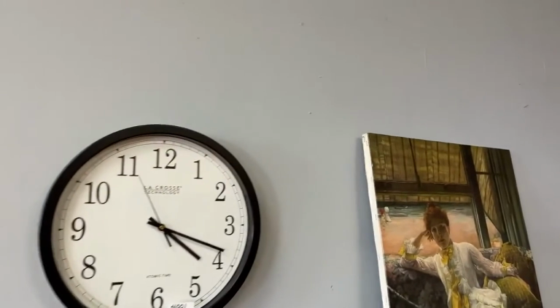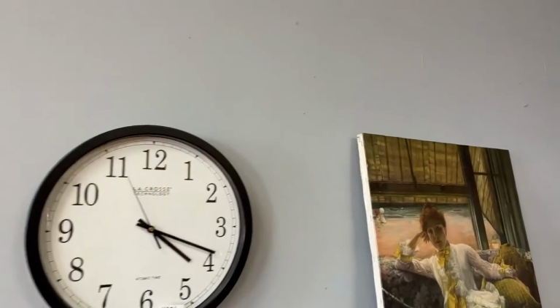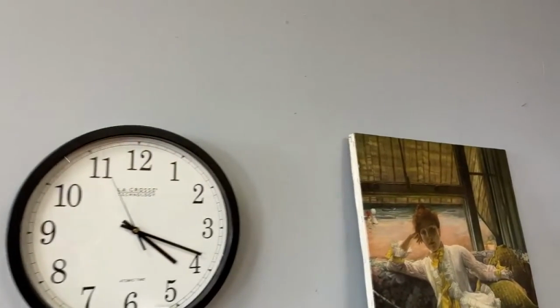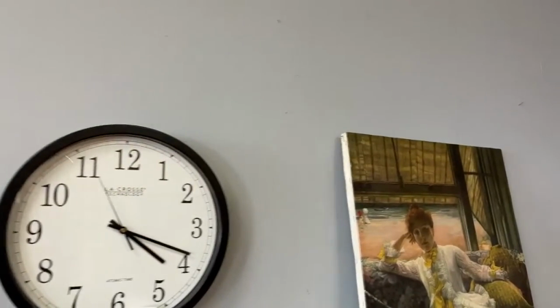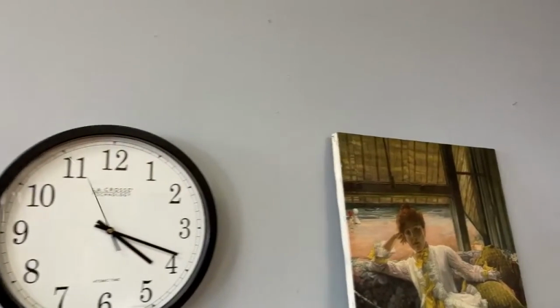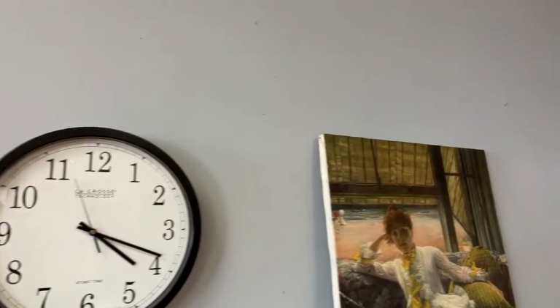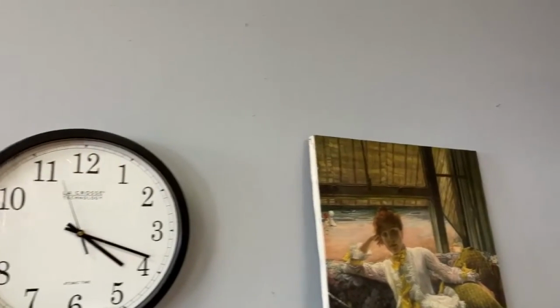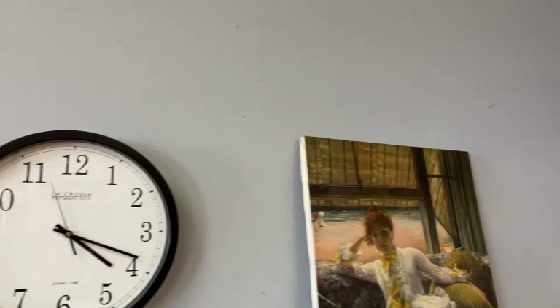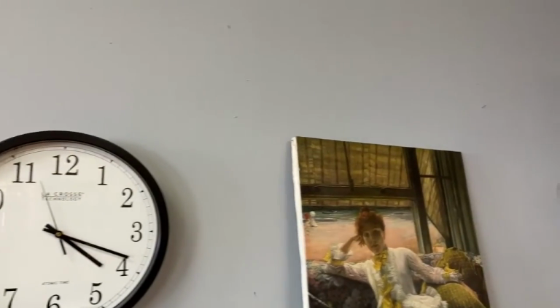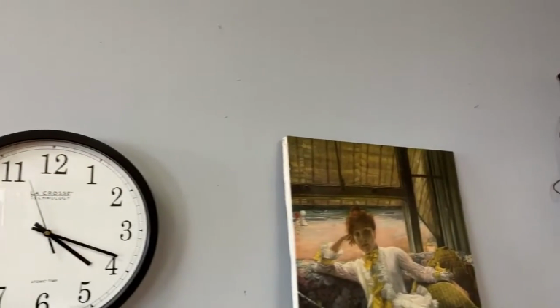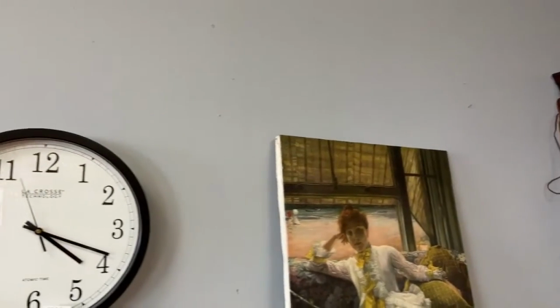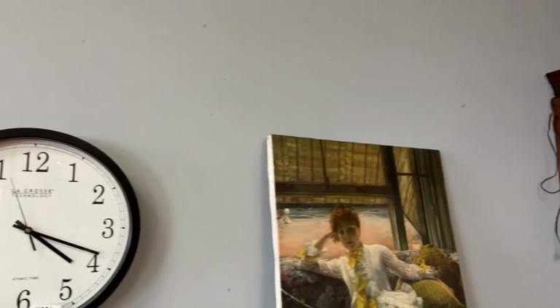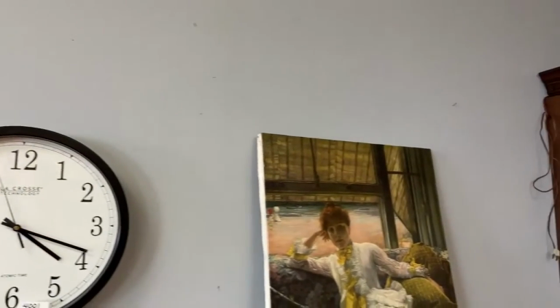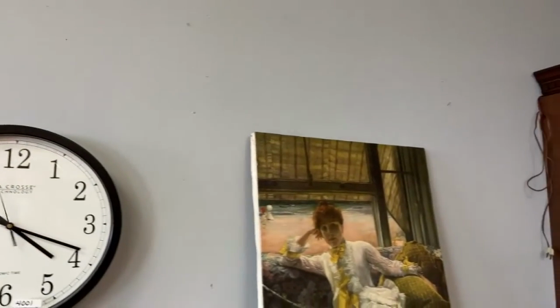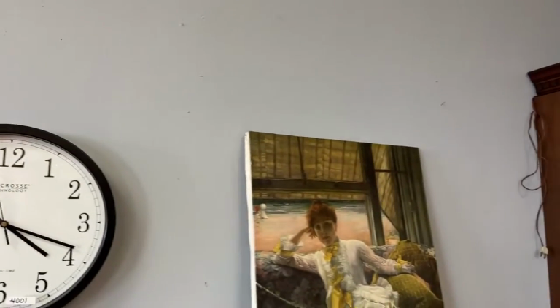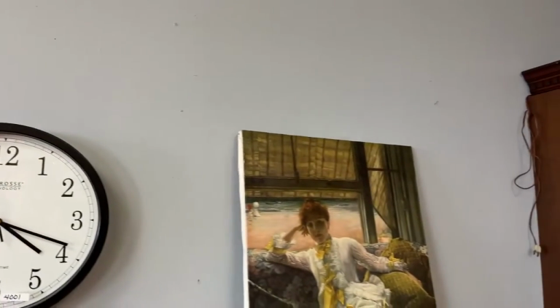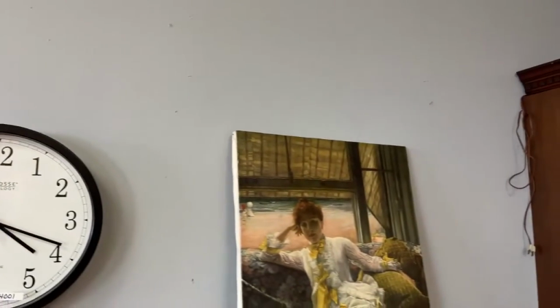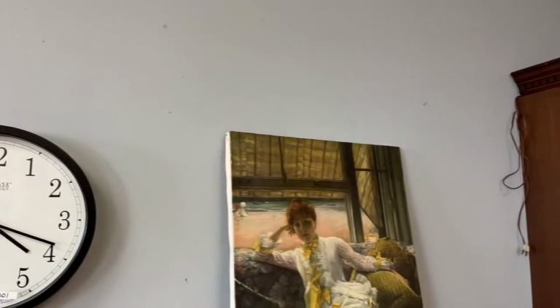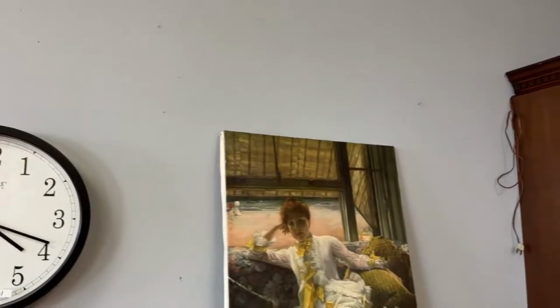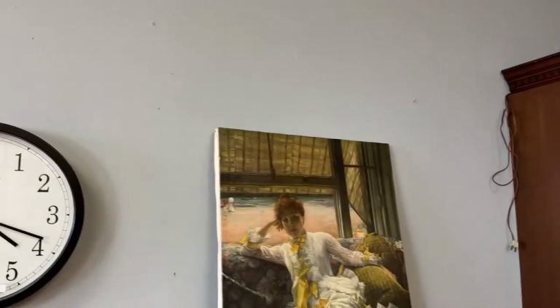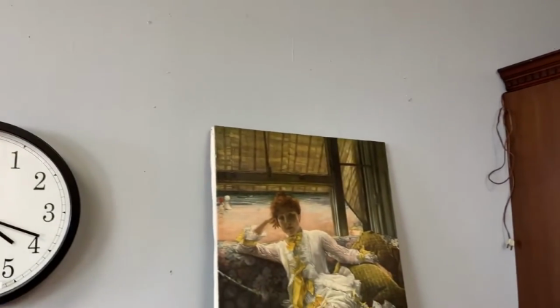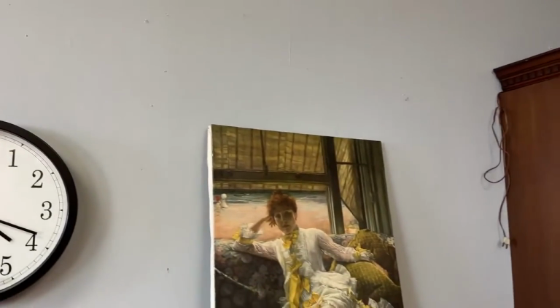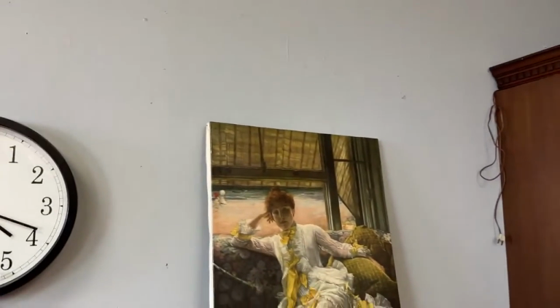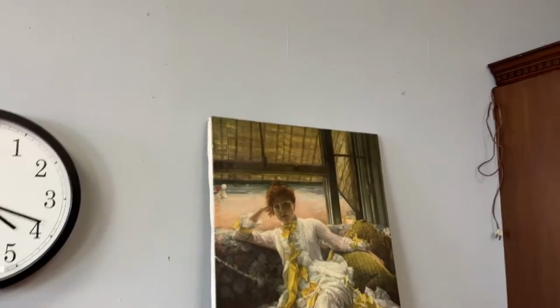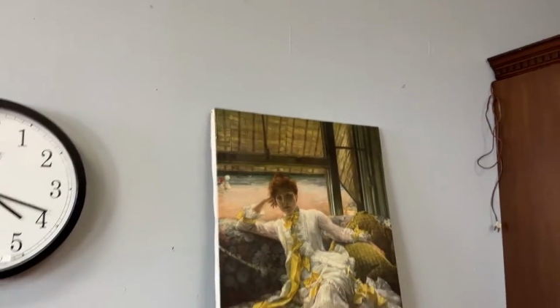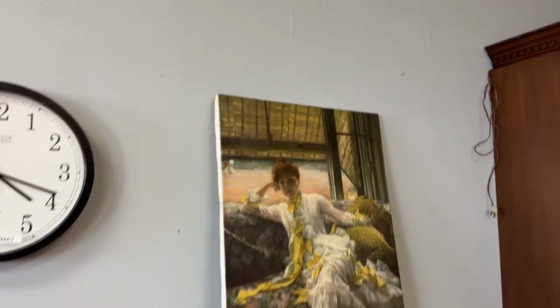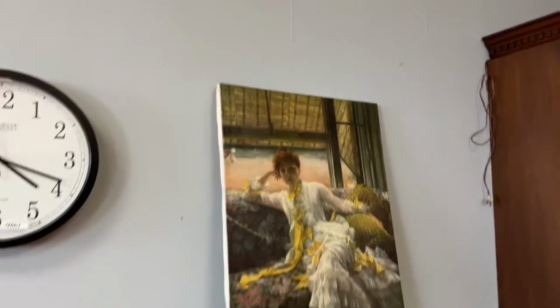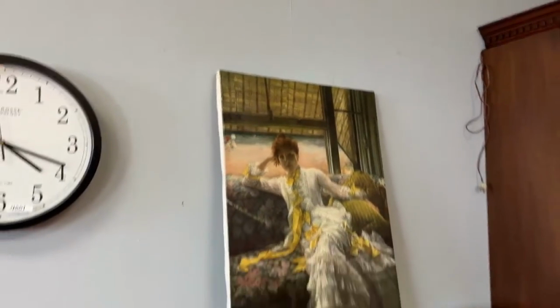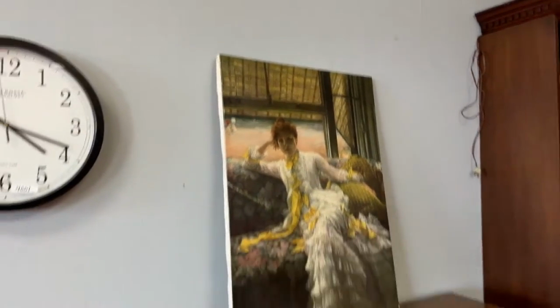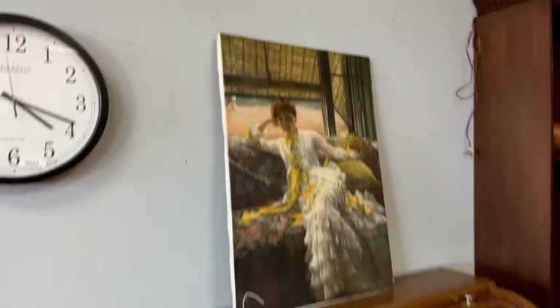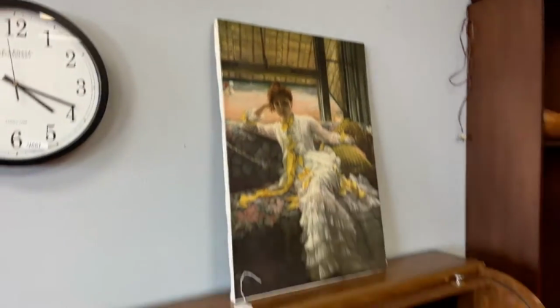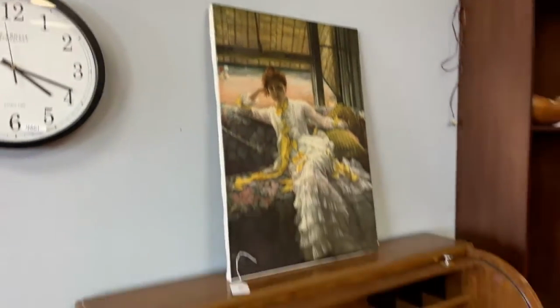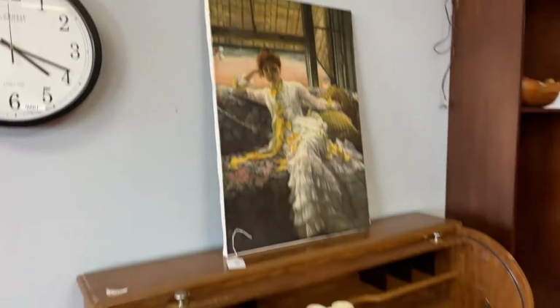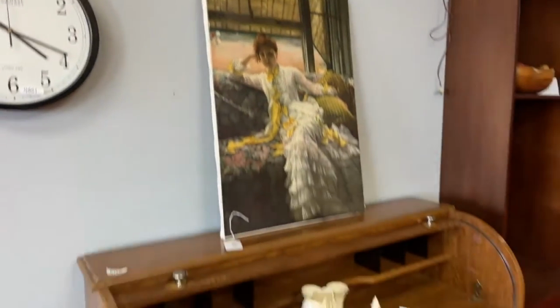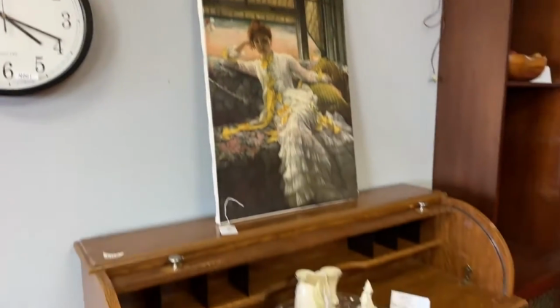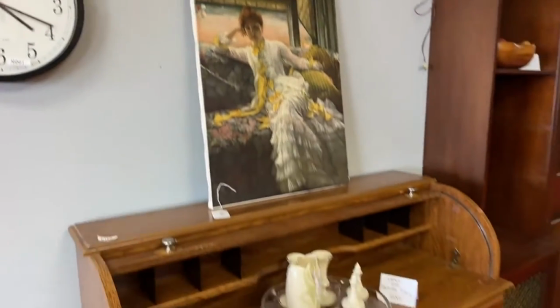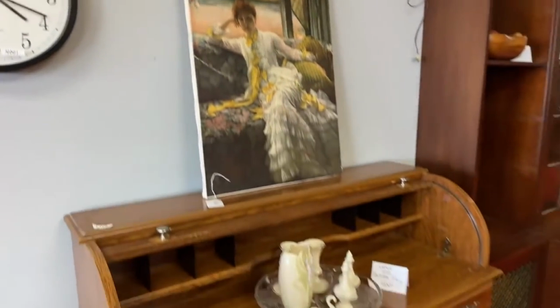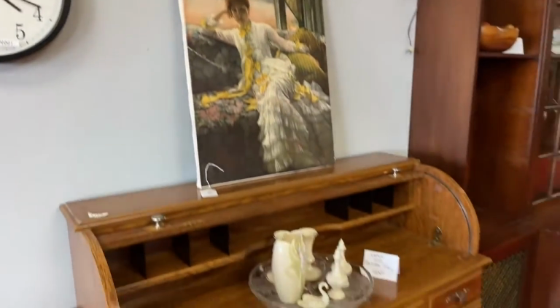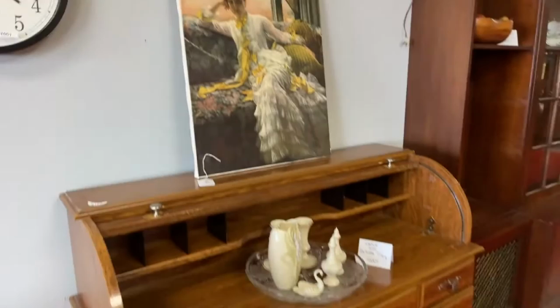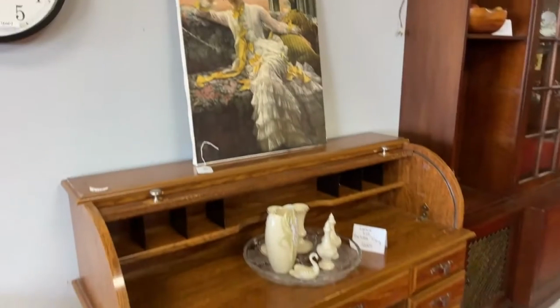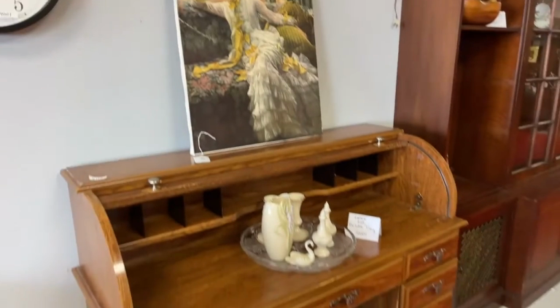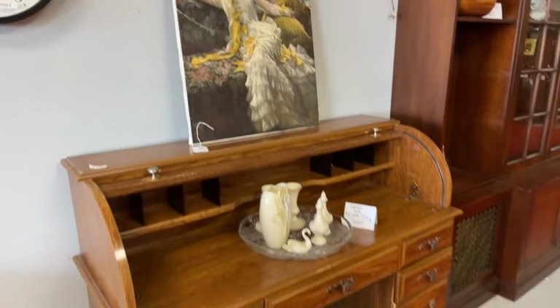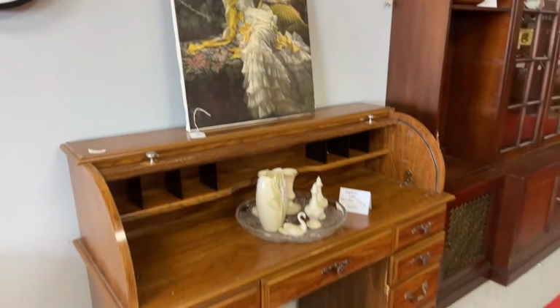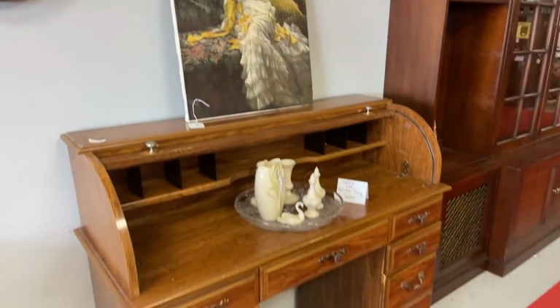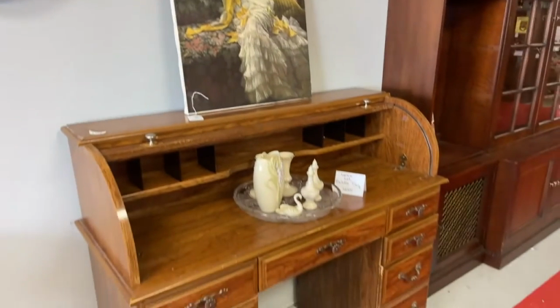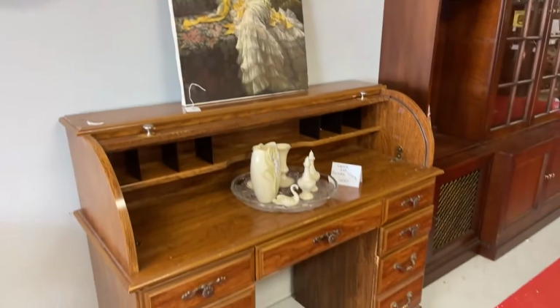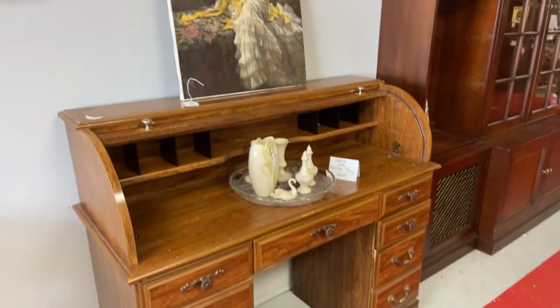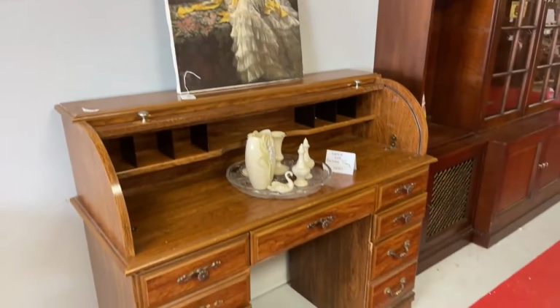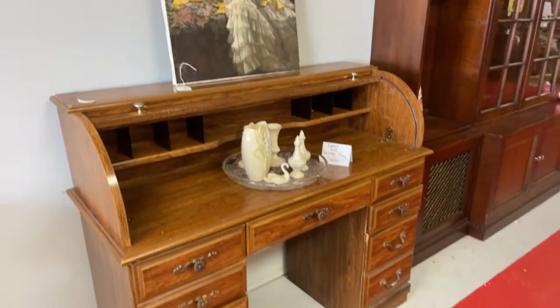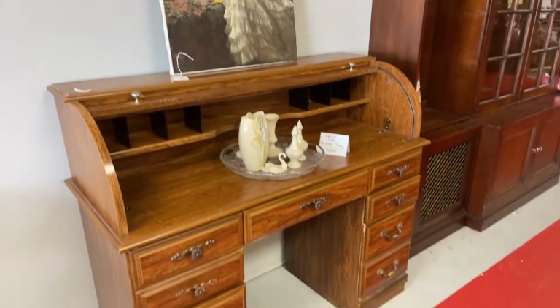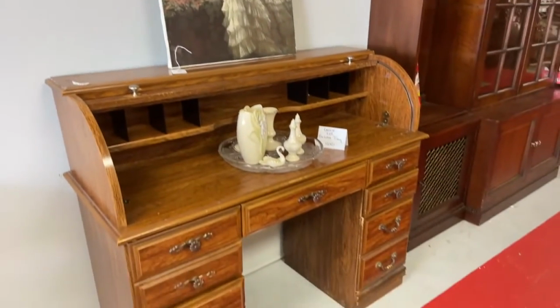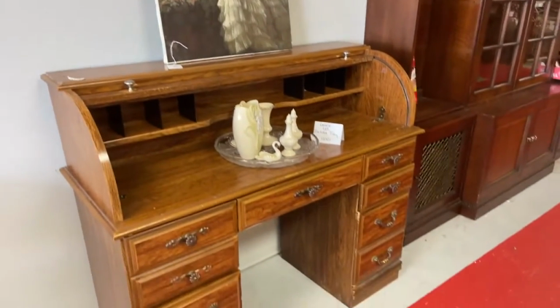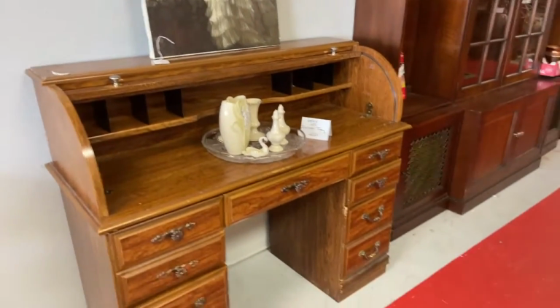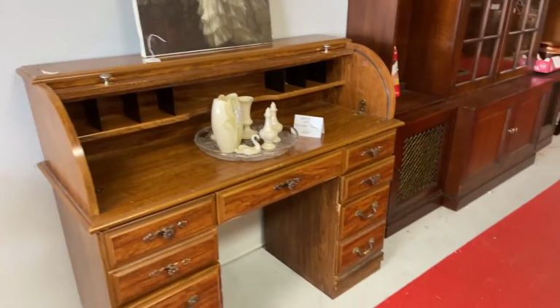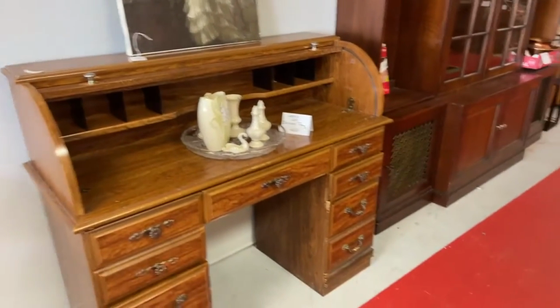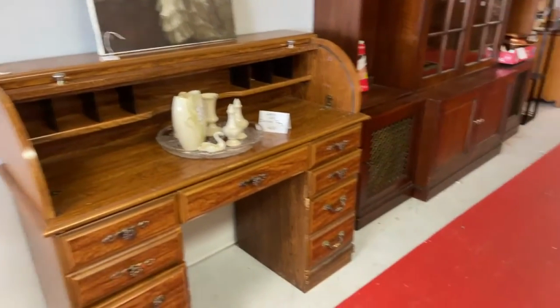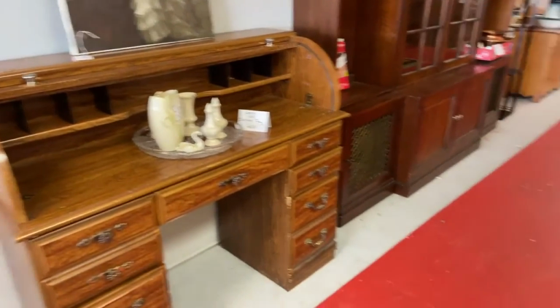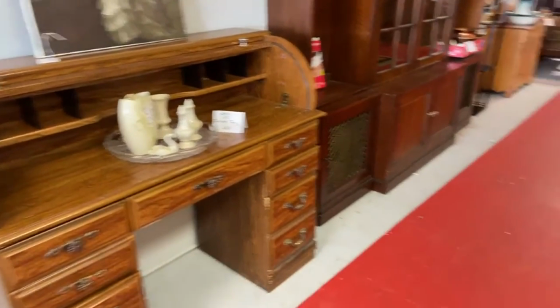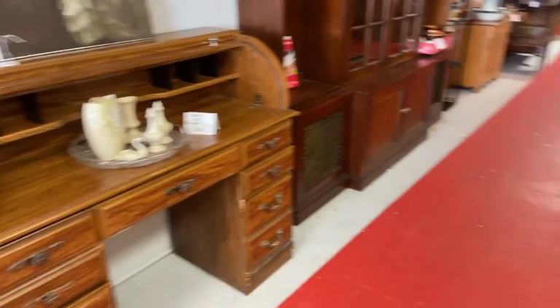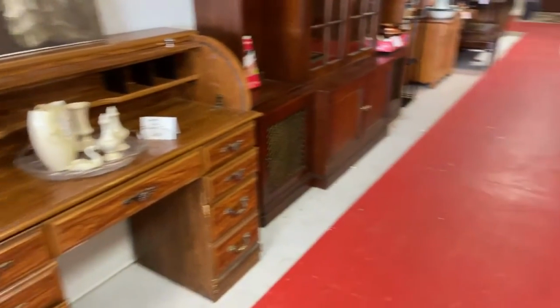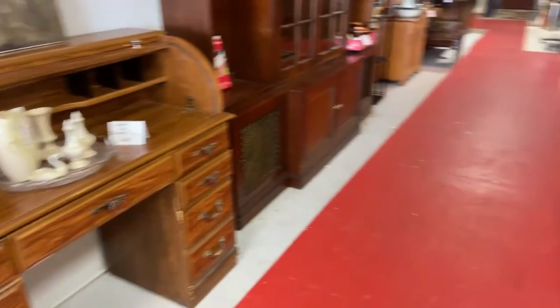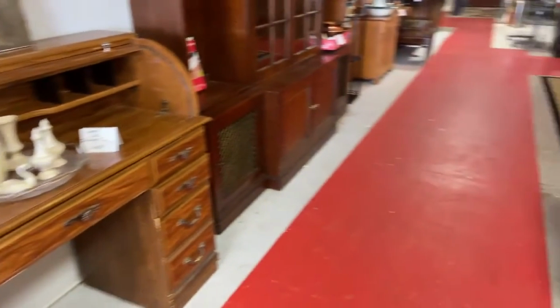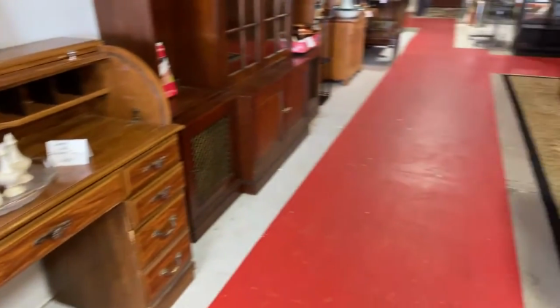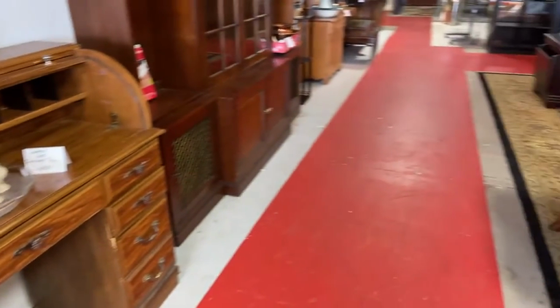As we're going along, we've got some really nice clocks, artwork, desks, Lennox — you name it, we've got it.